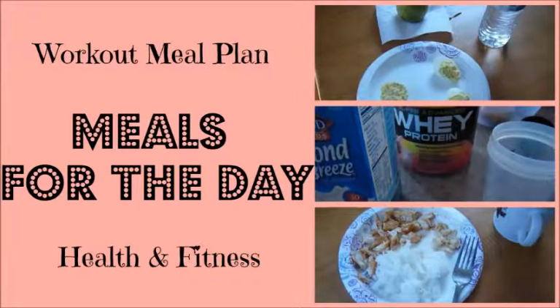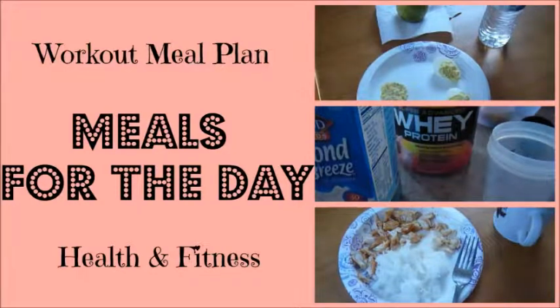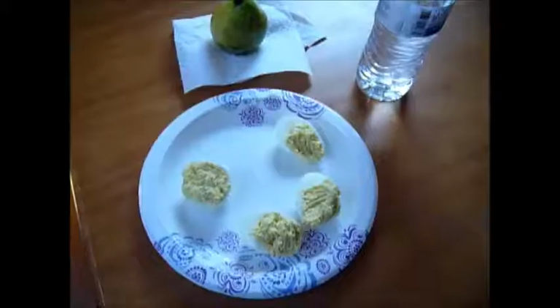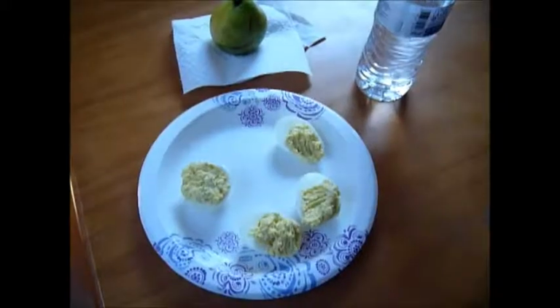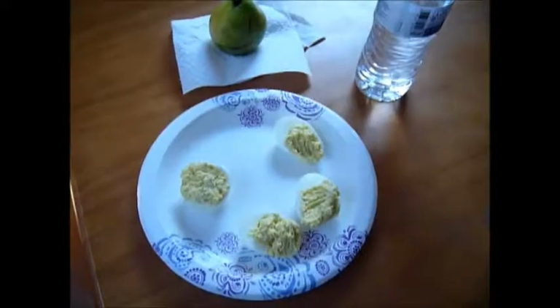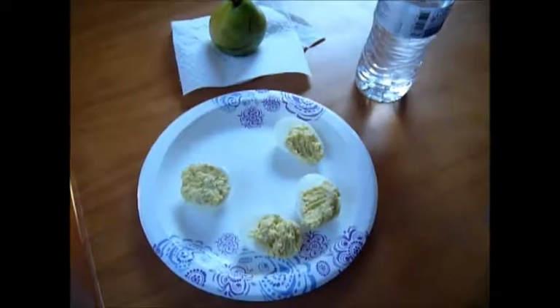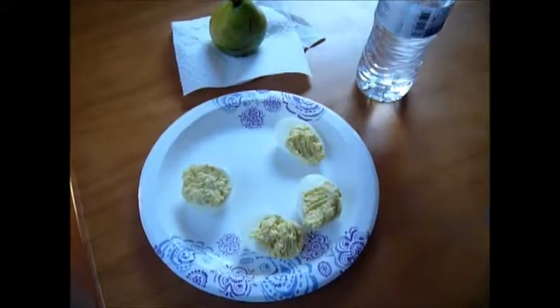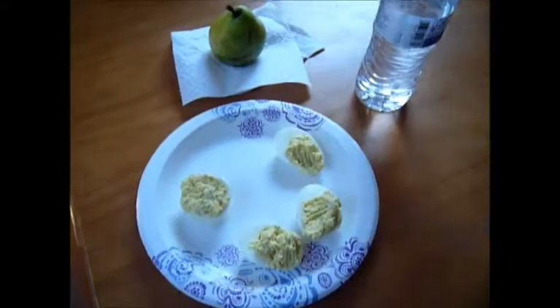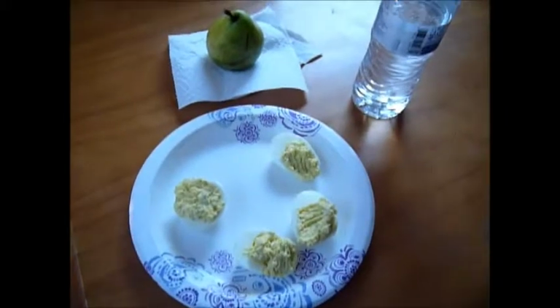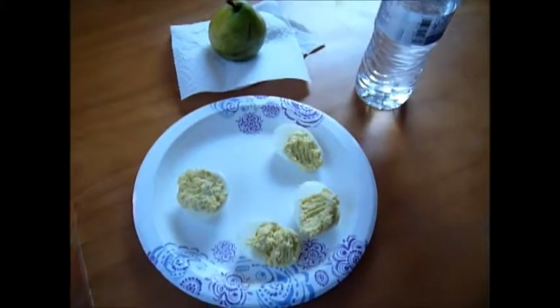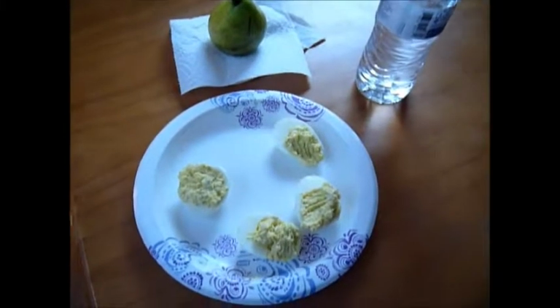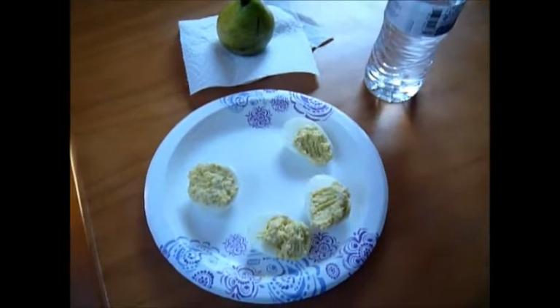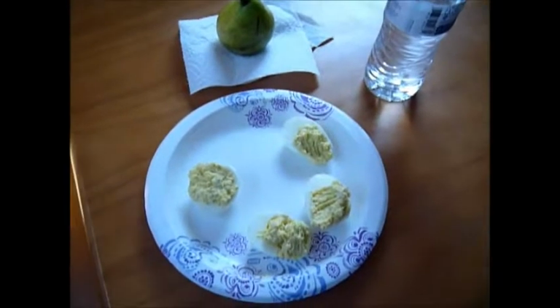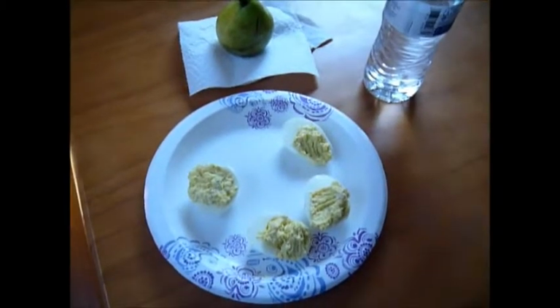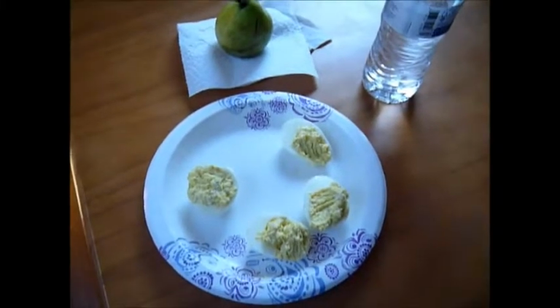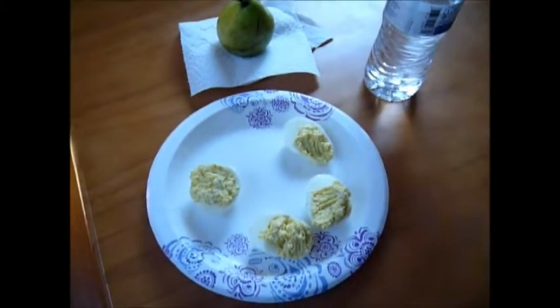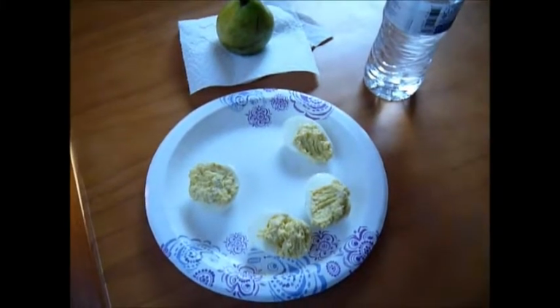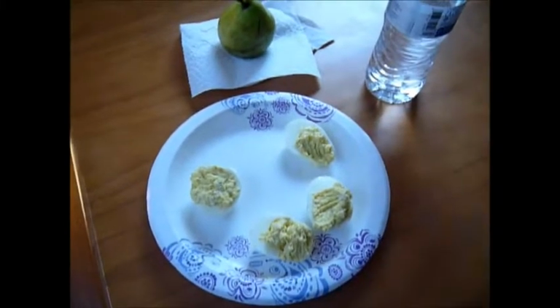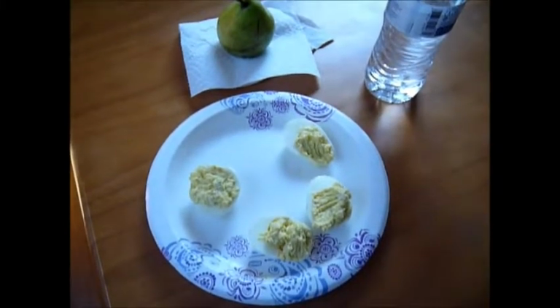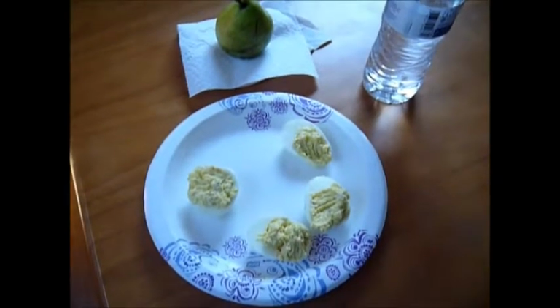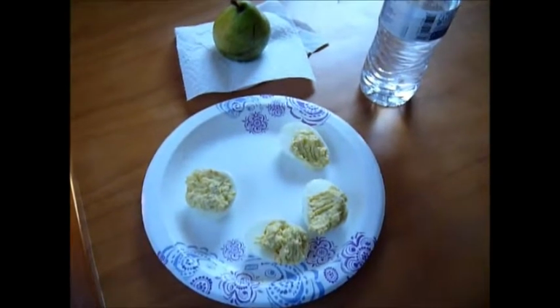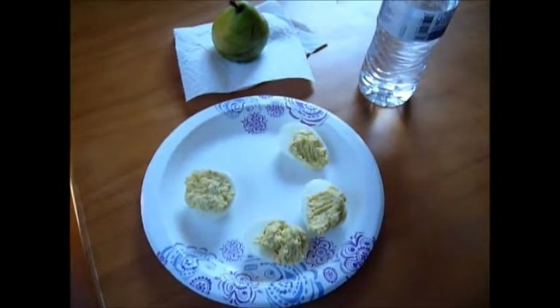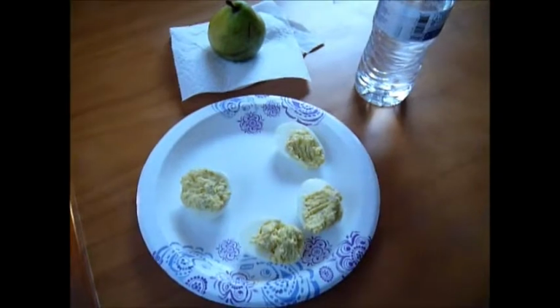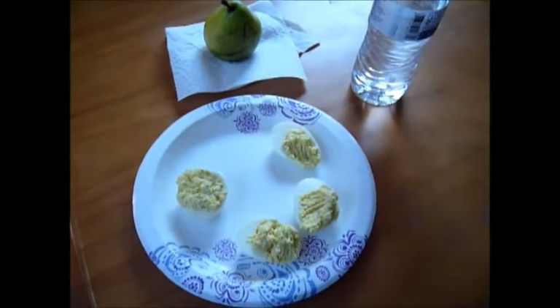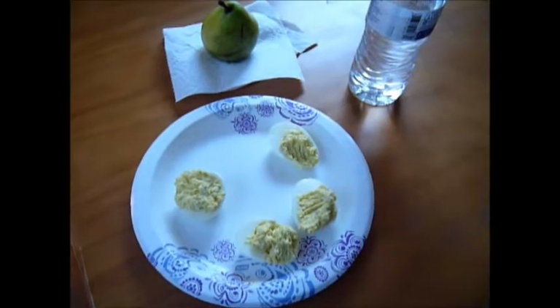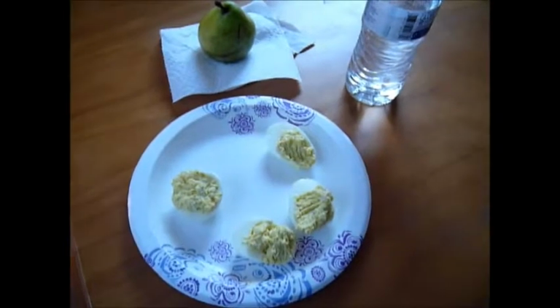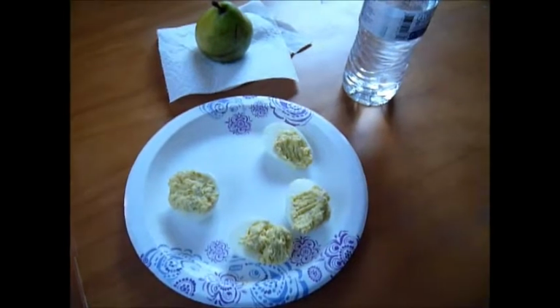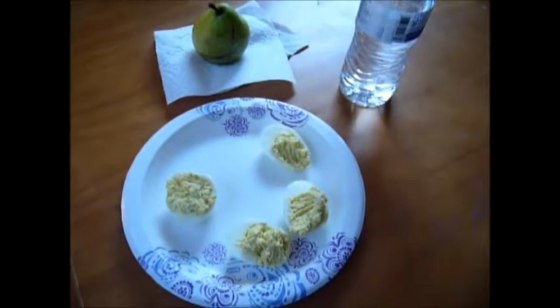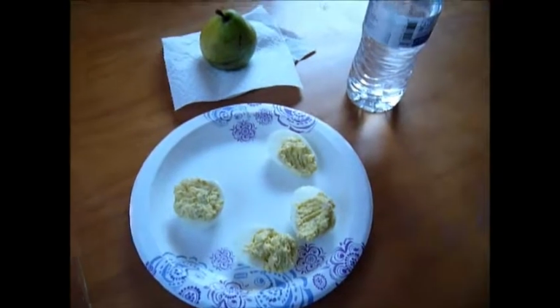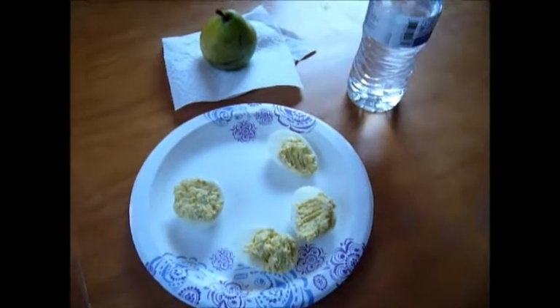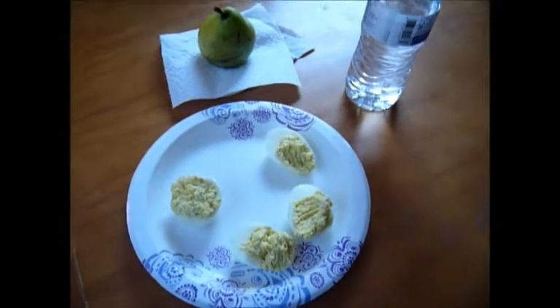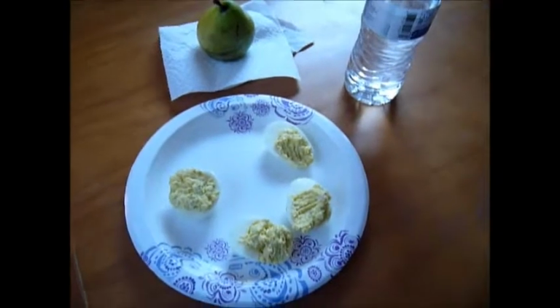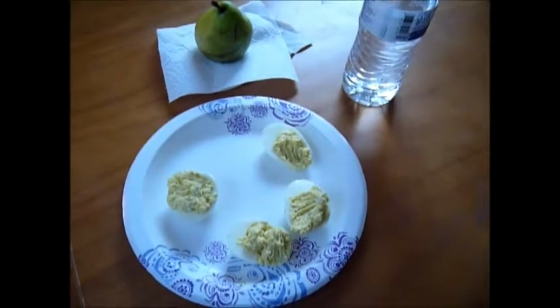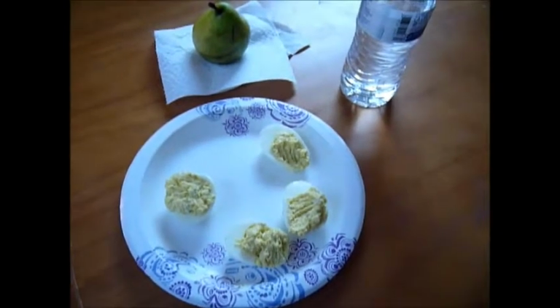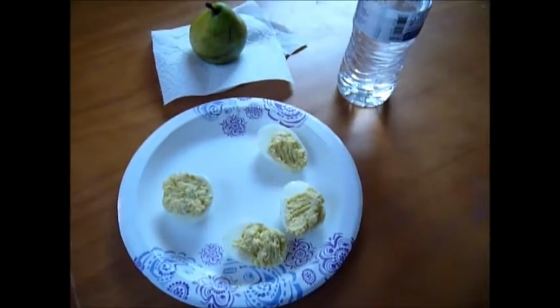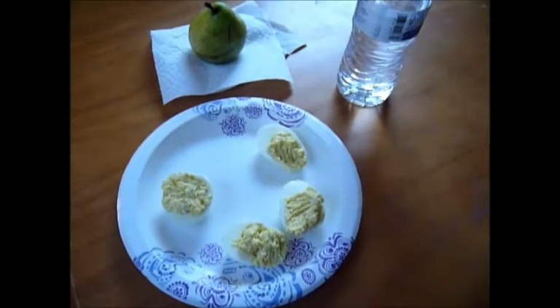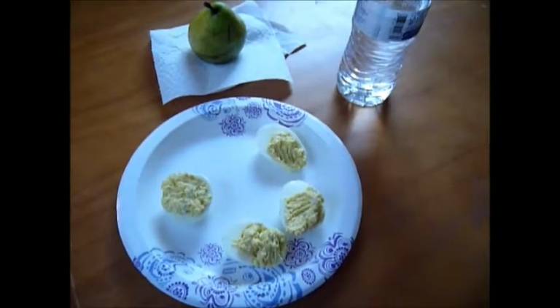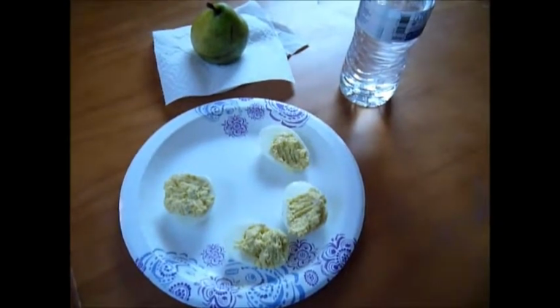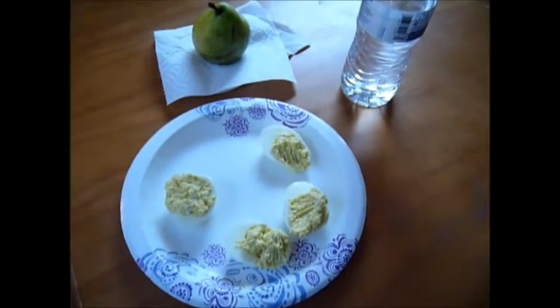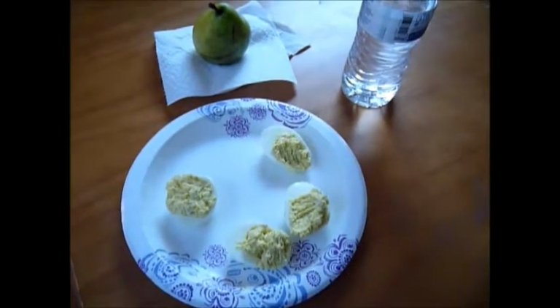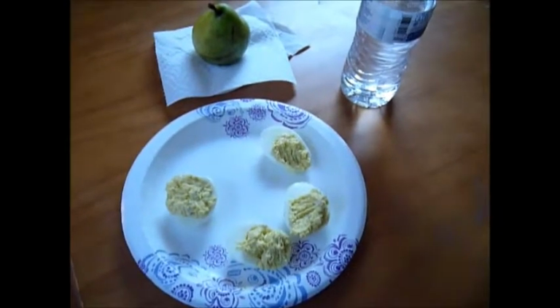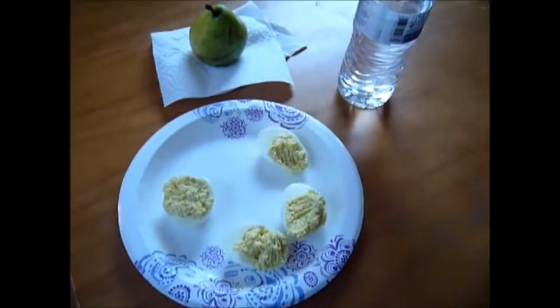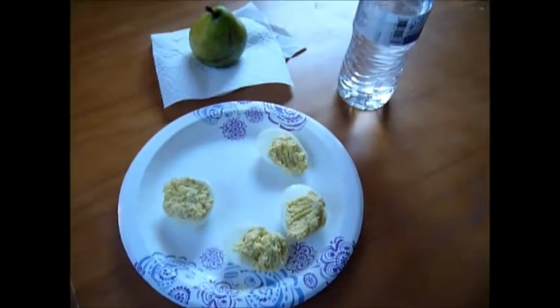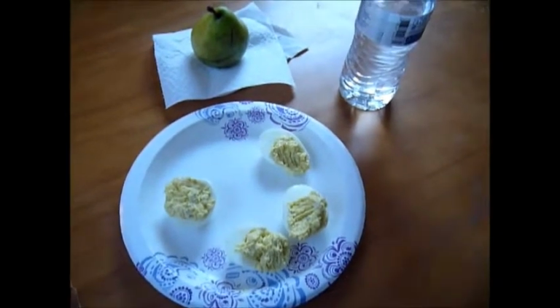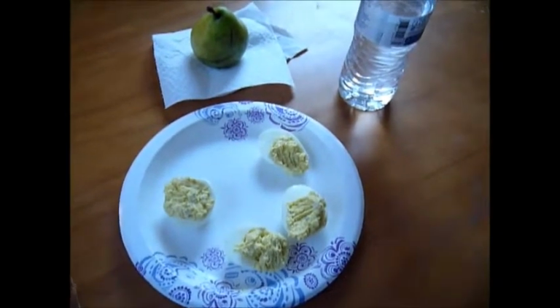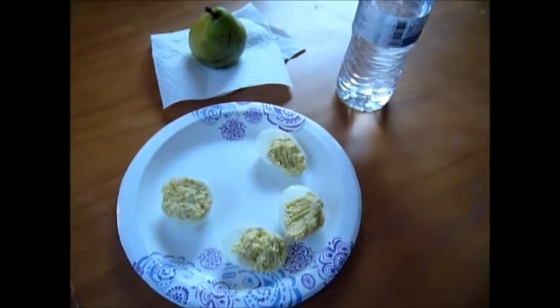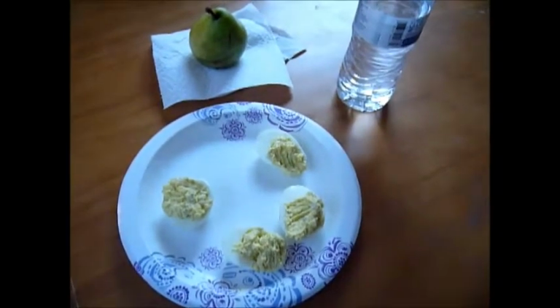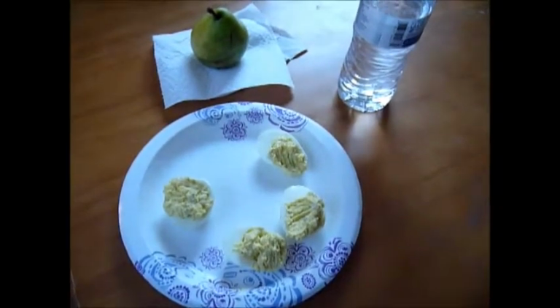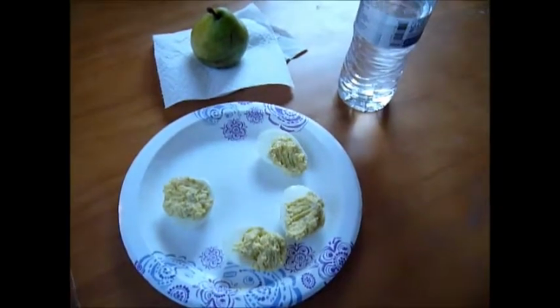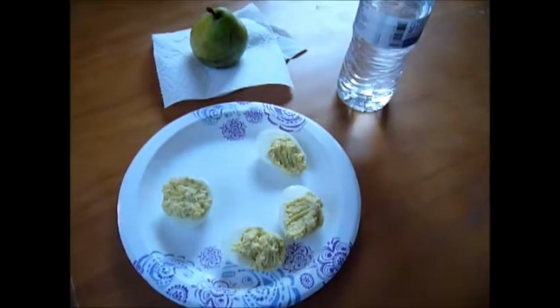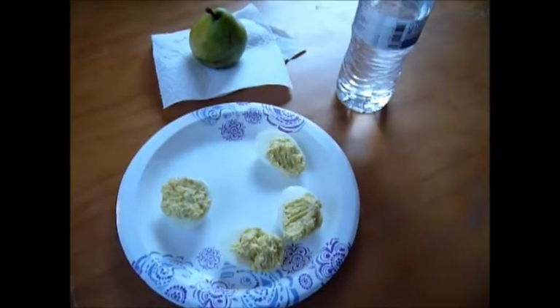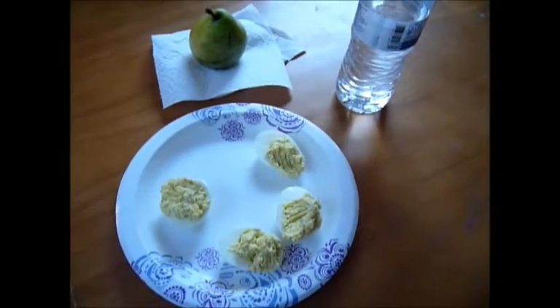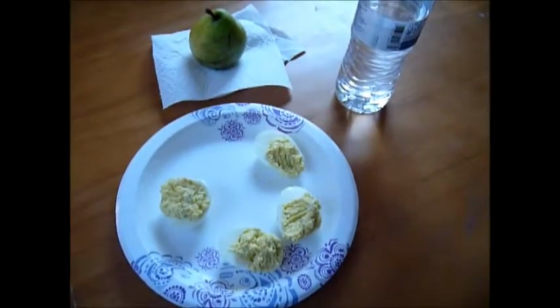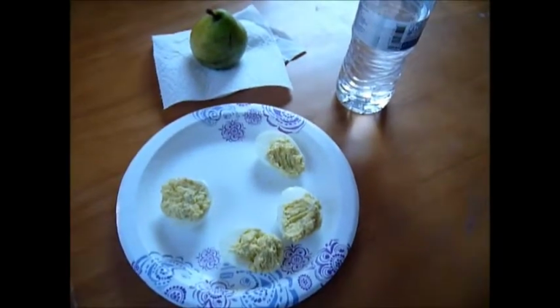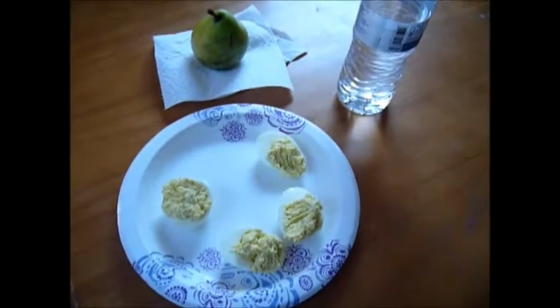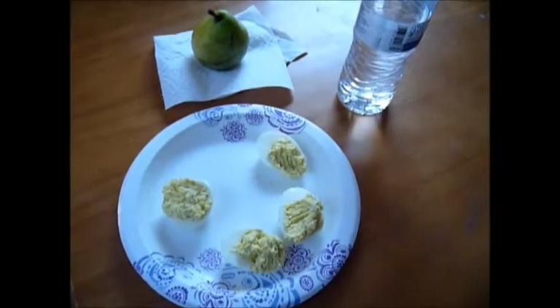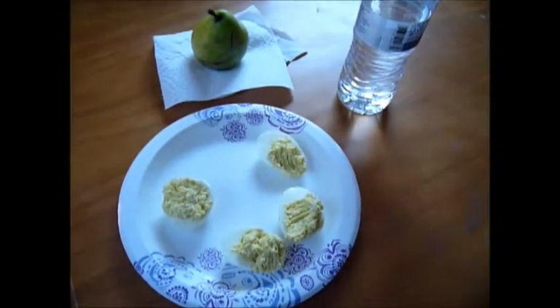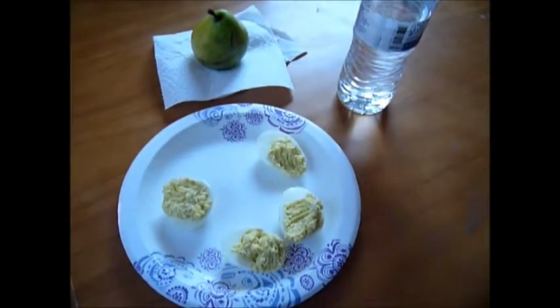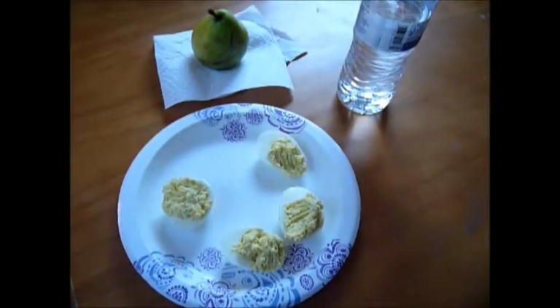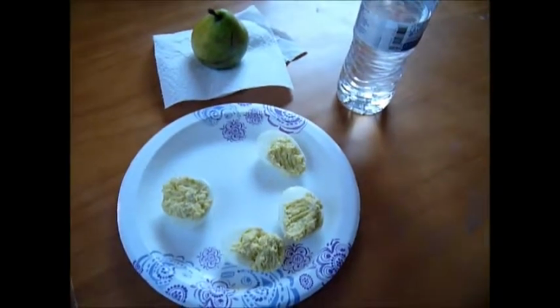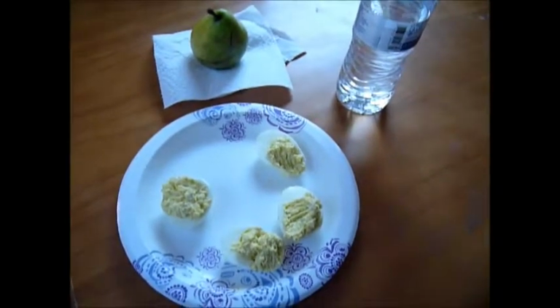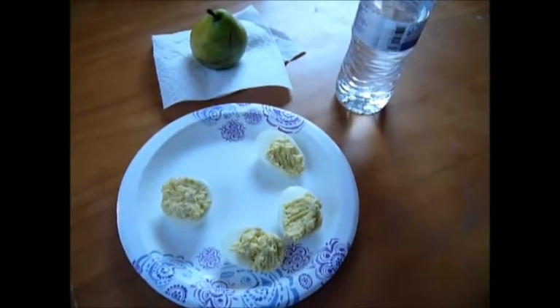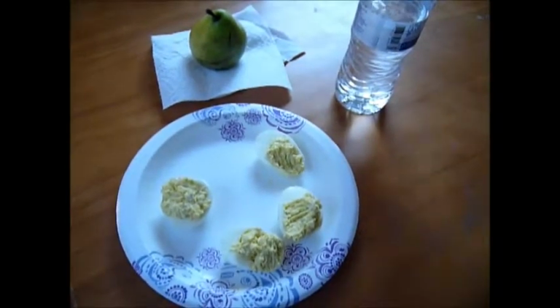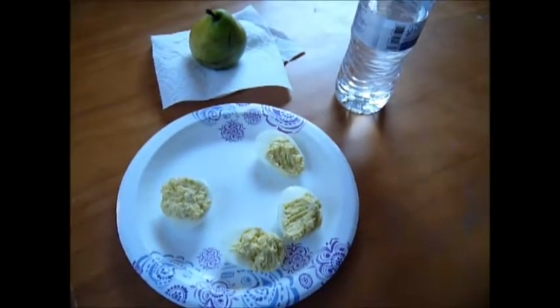Hey everyone, Jackie here with Enjoying Life's Journey, and today I thought I'd go ahead and show you what I'm eating throughout the day.